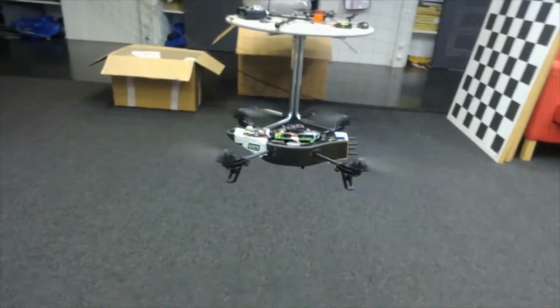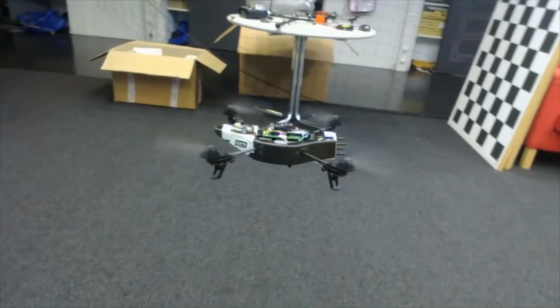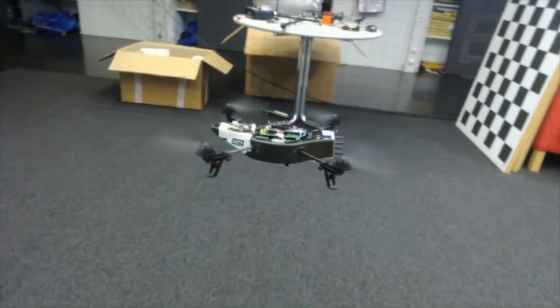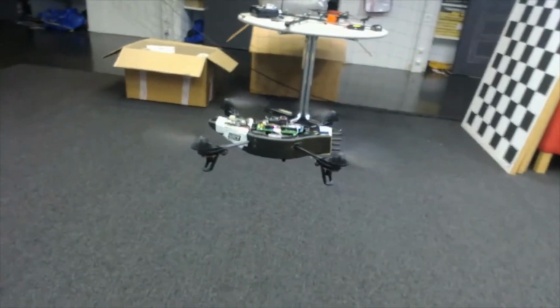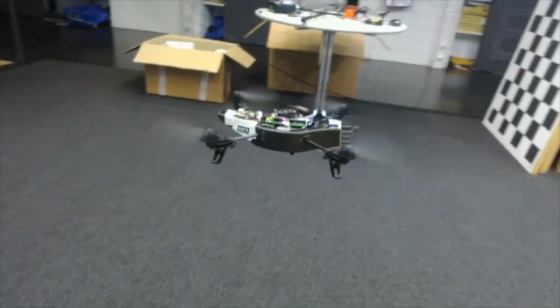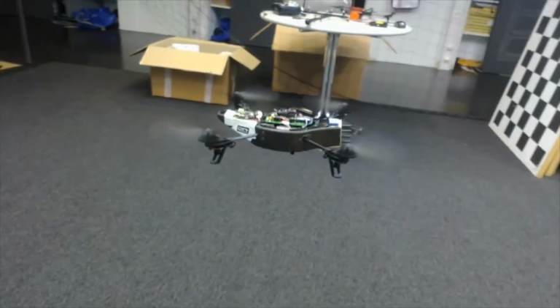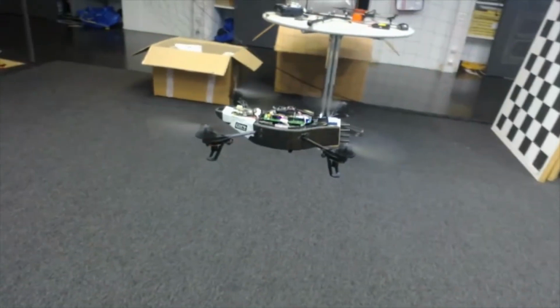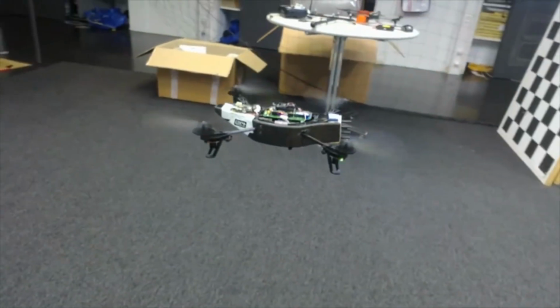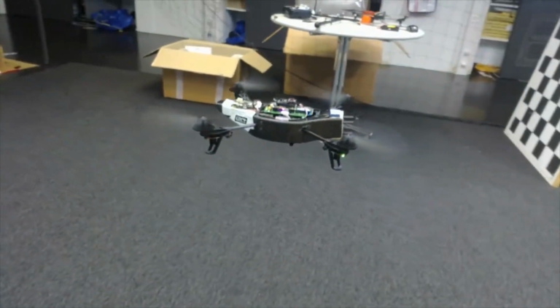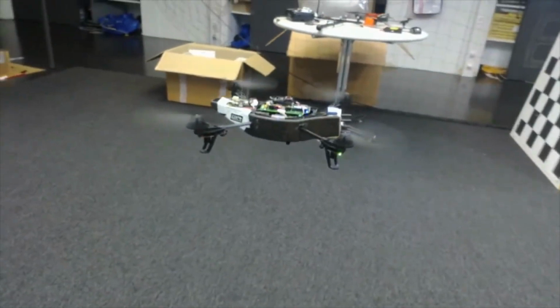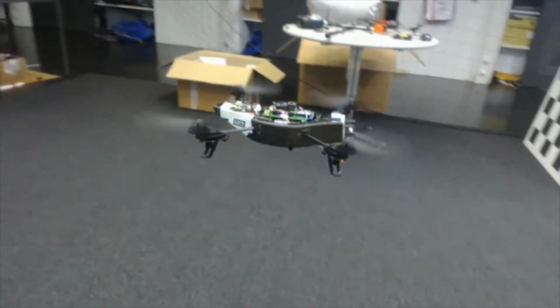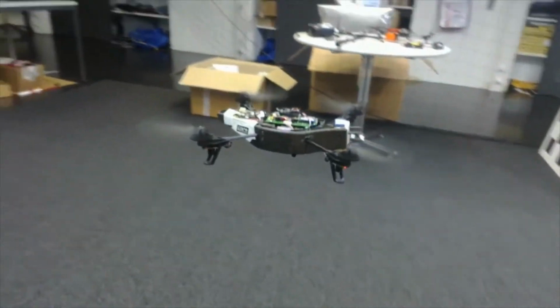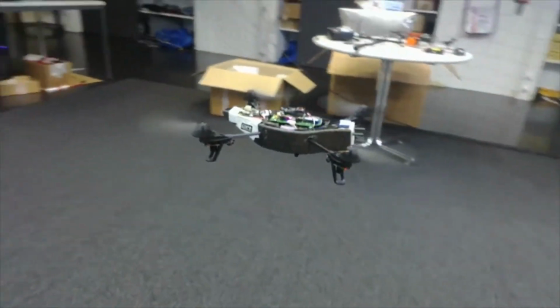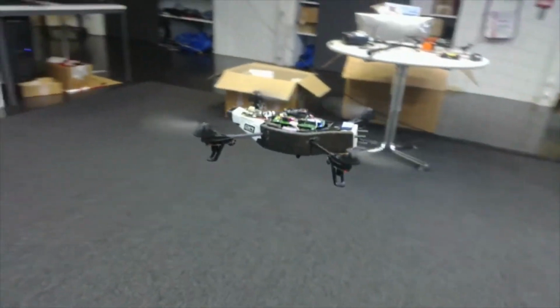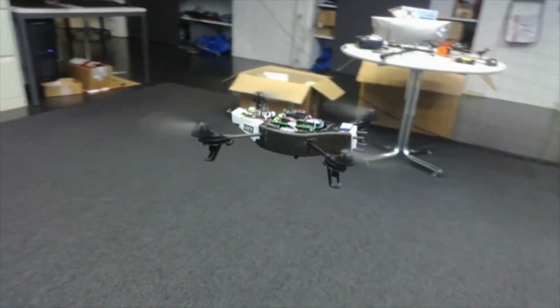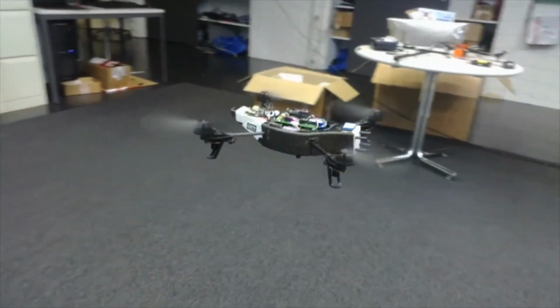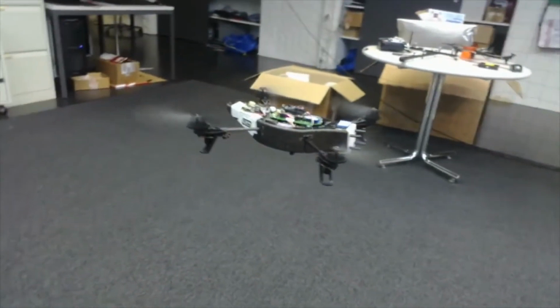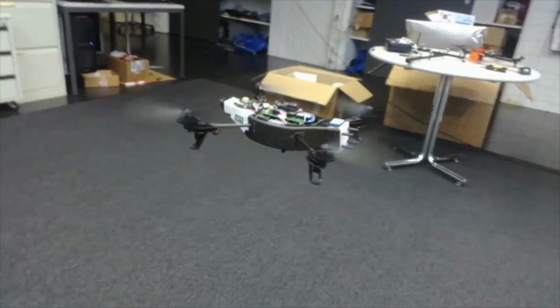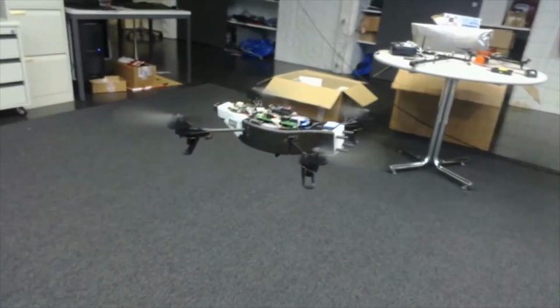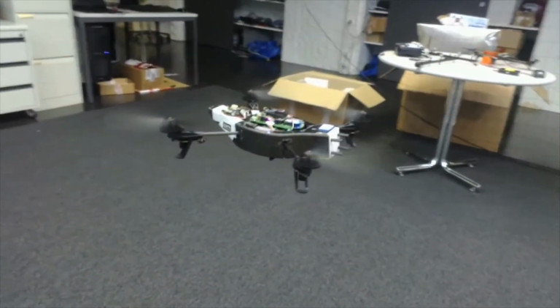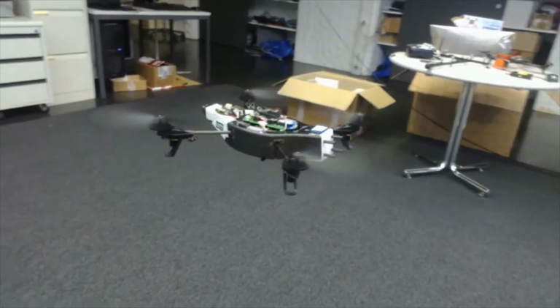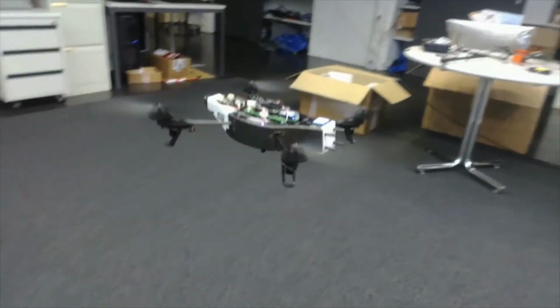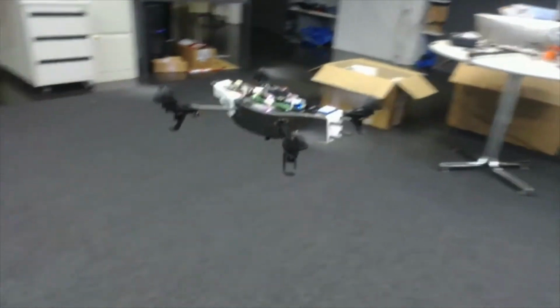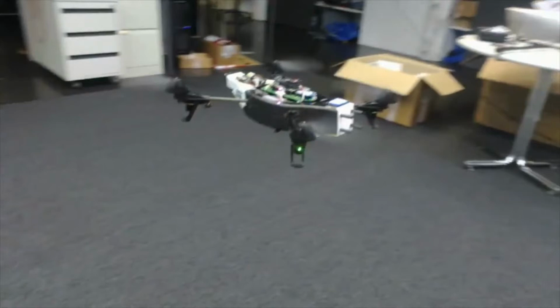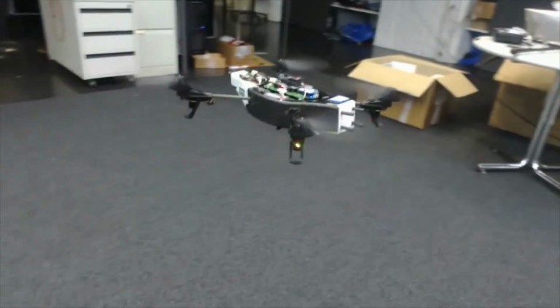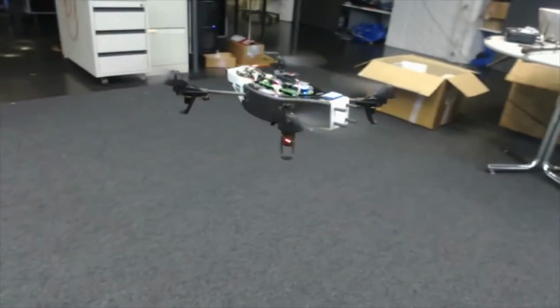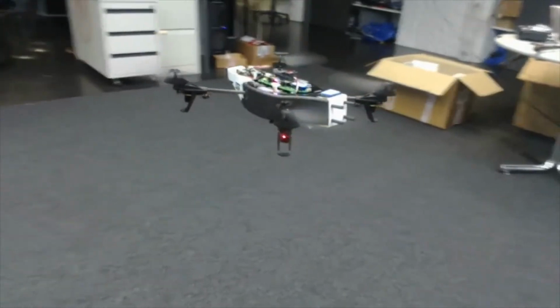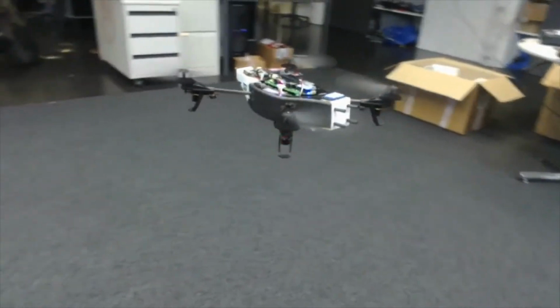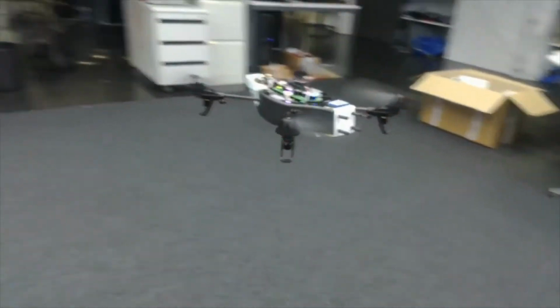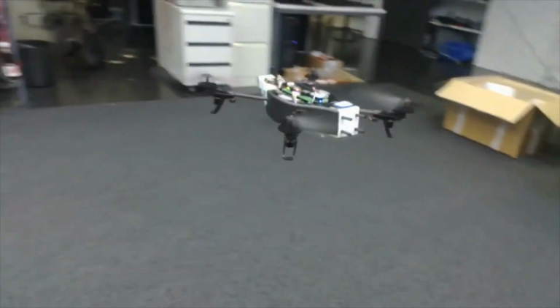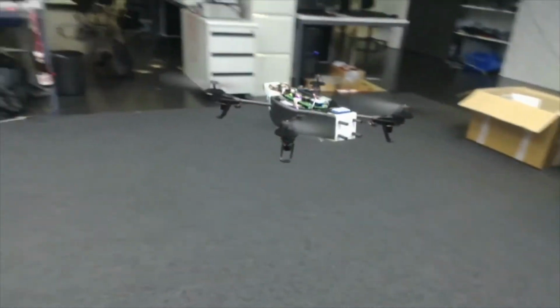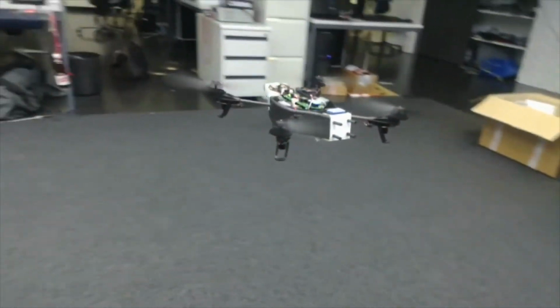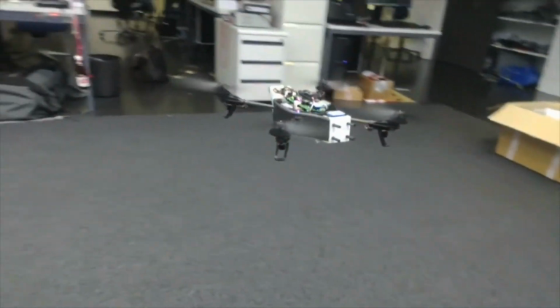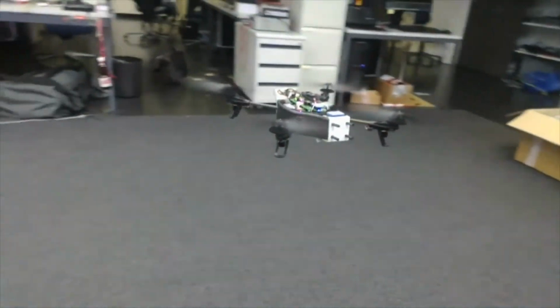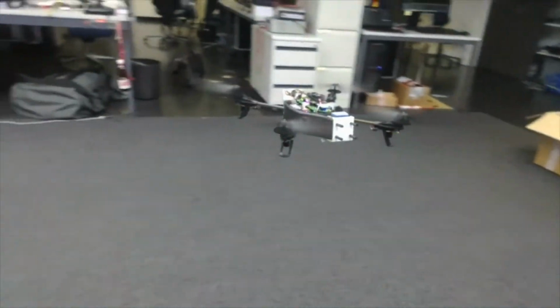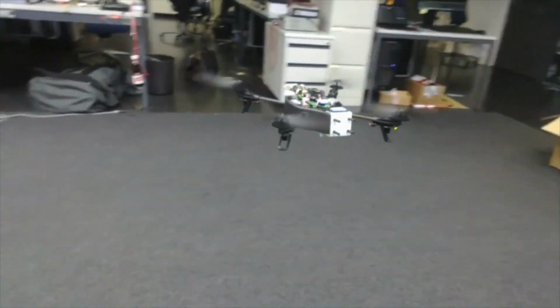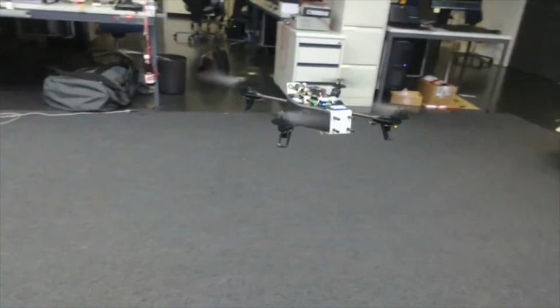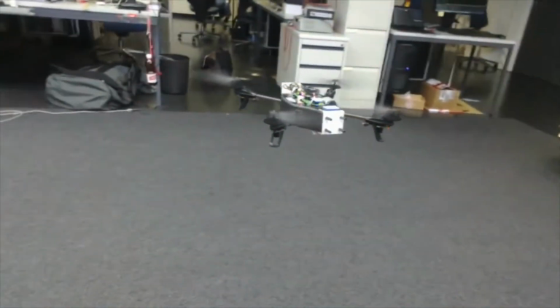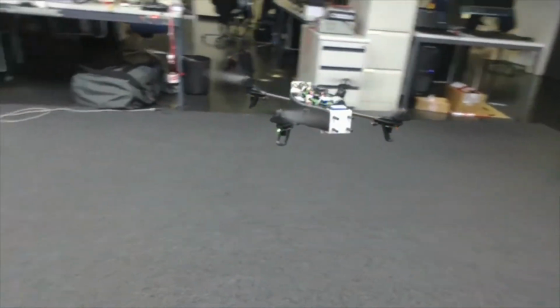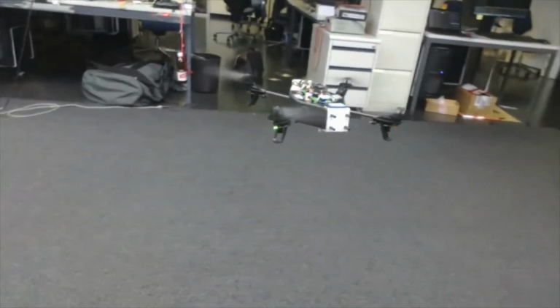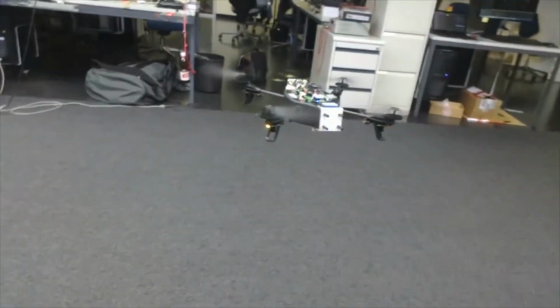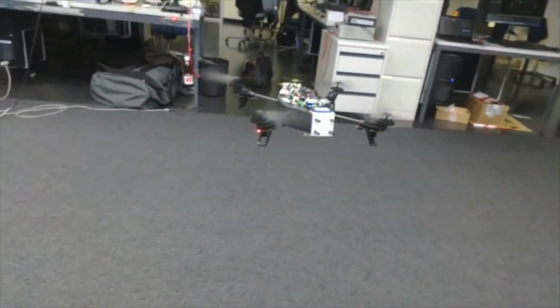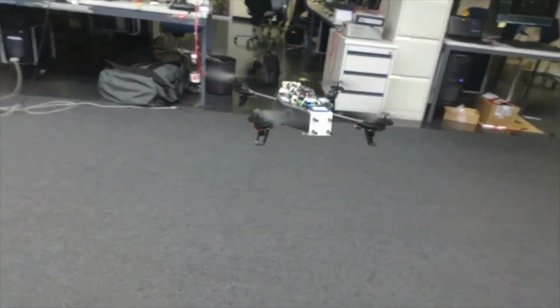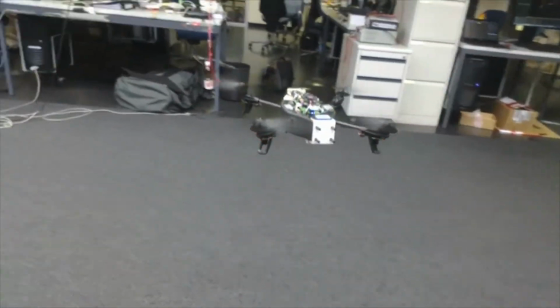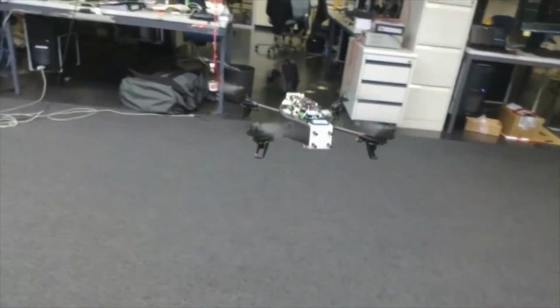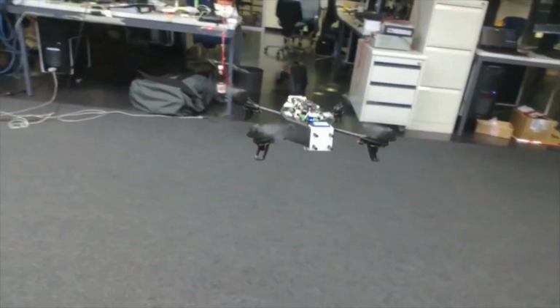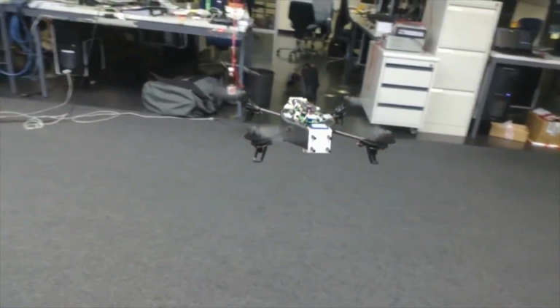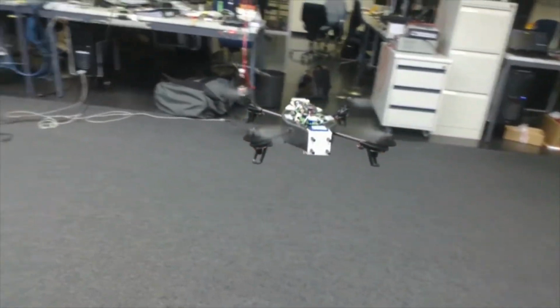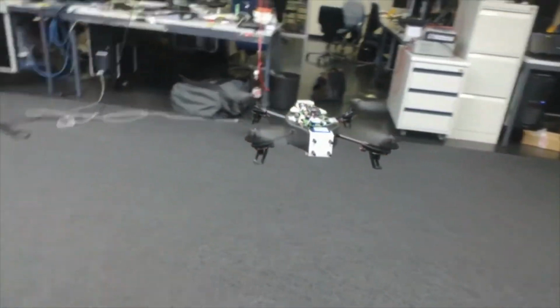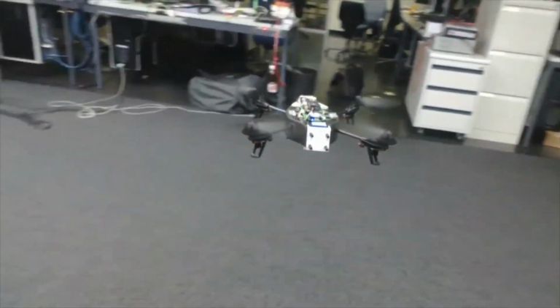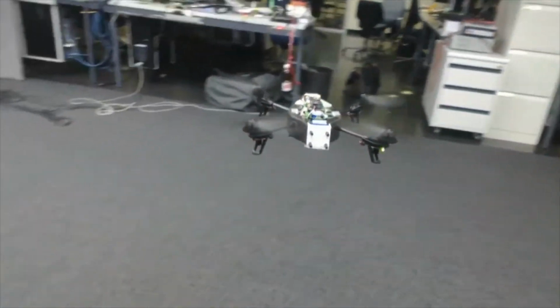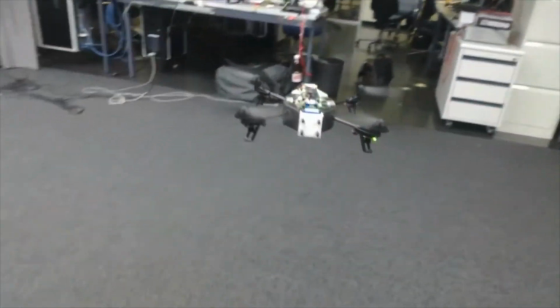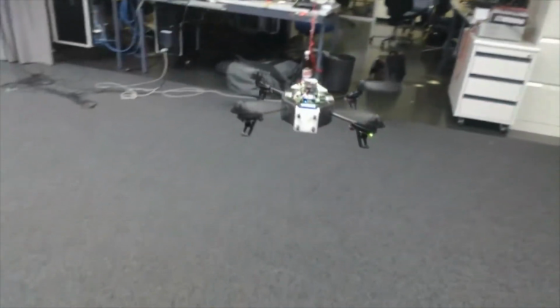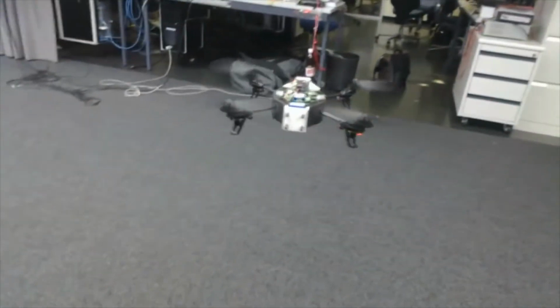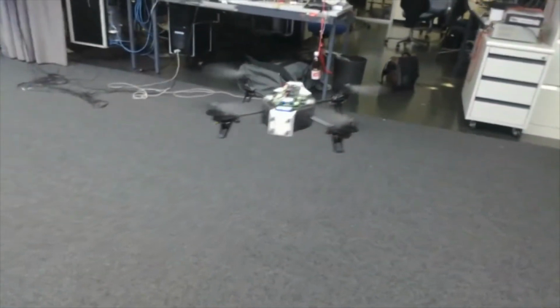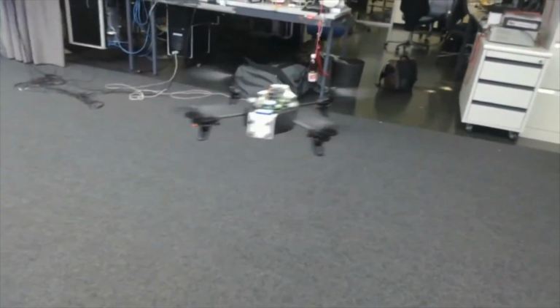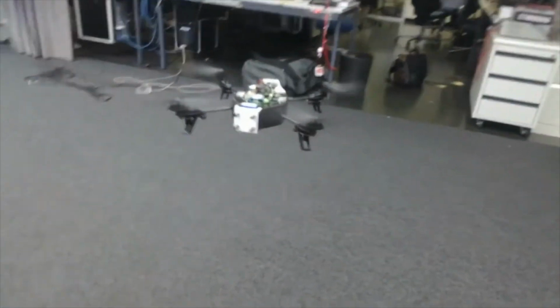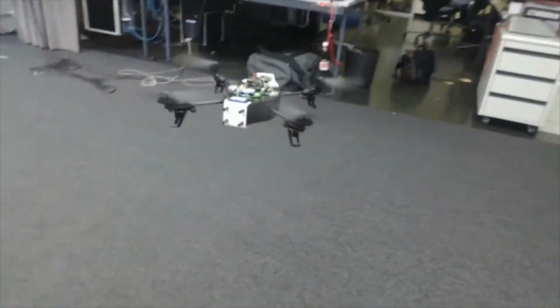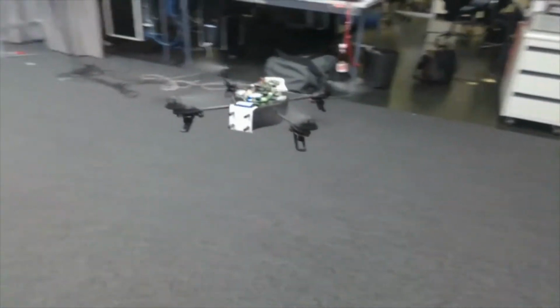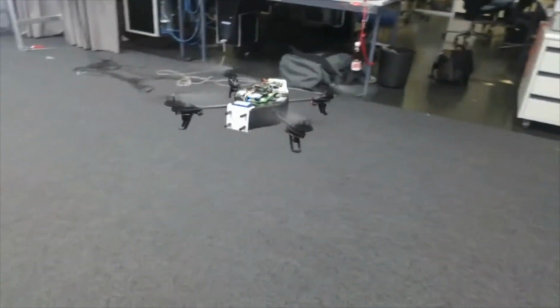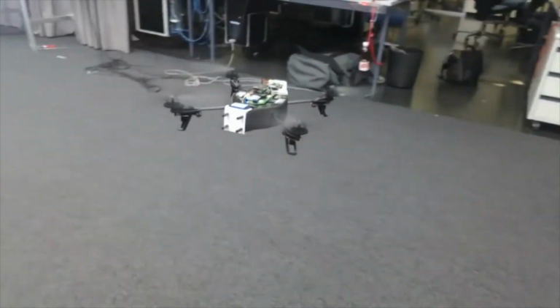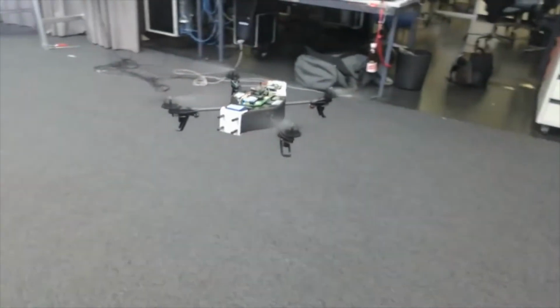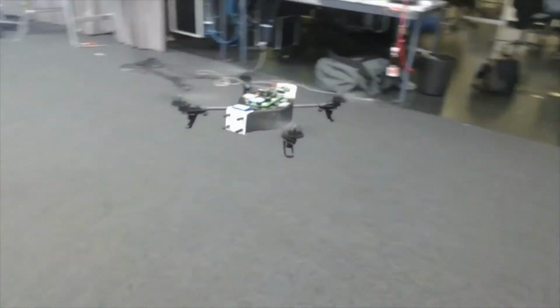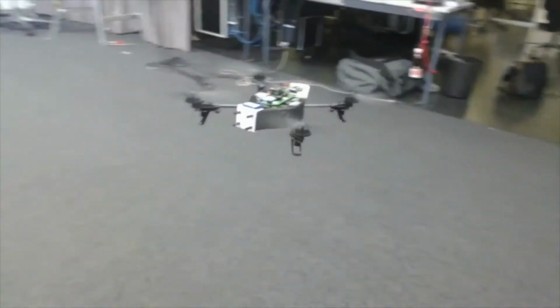This flow camera can also be reprogrammed to do any other basic, efficient low-level computer vision task if you require.